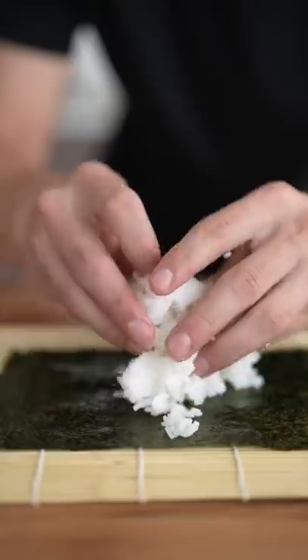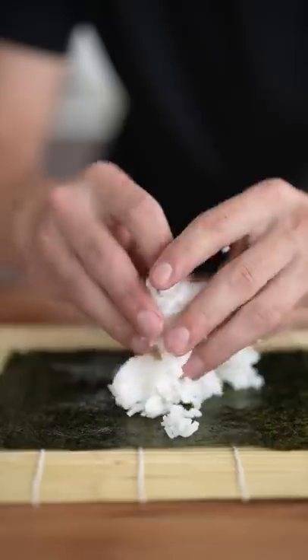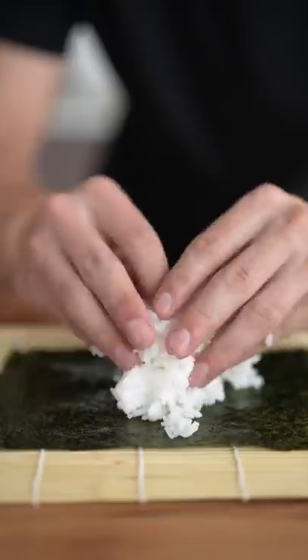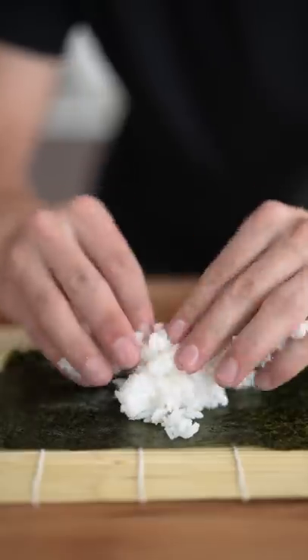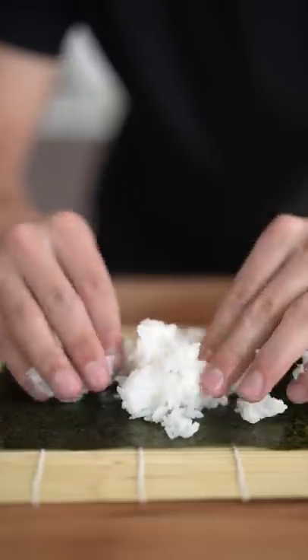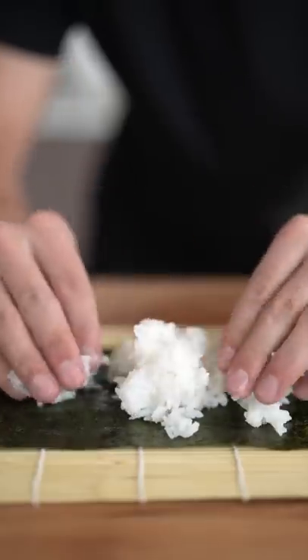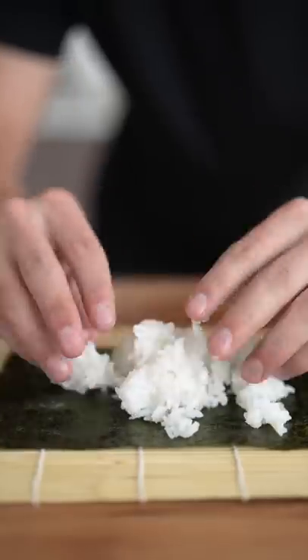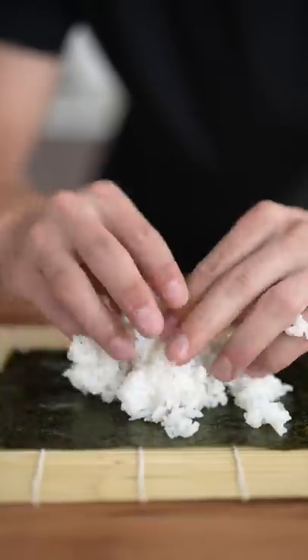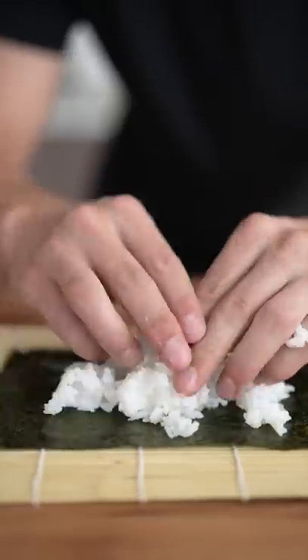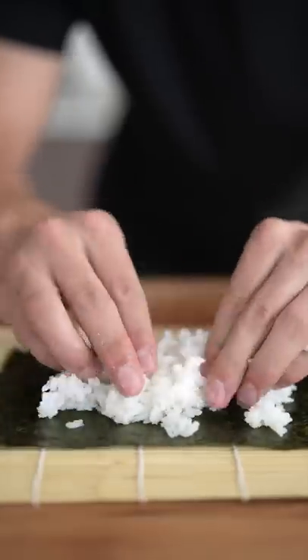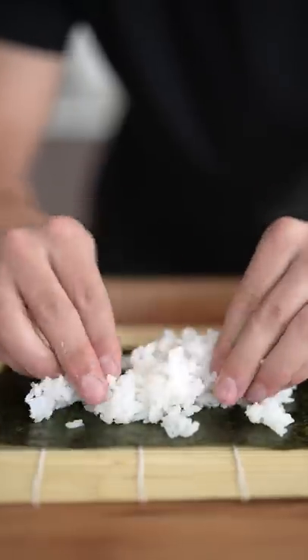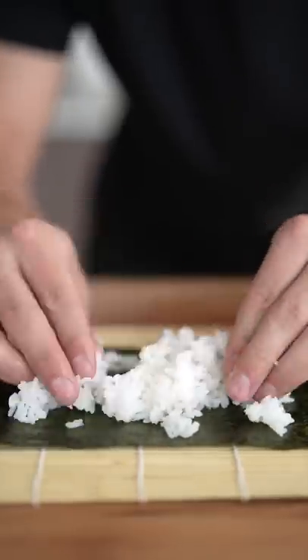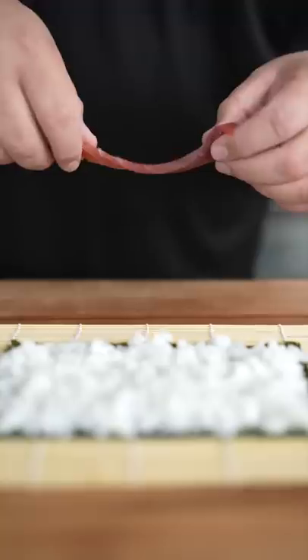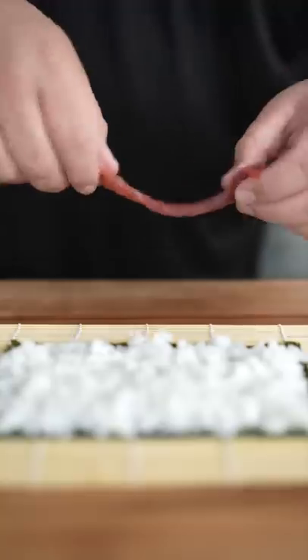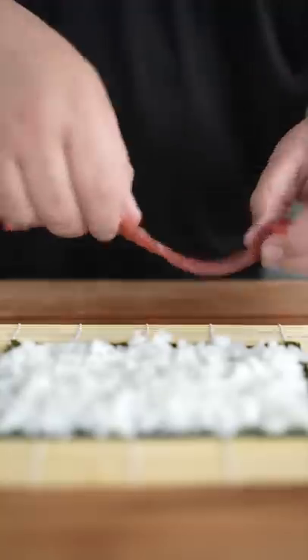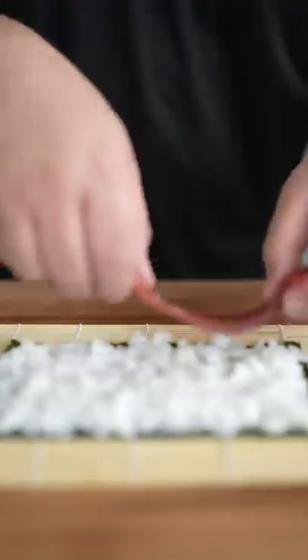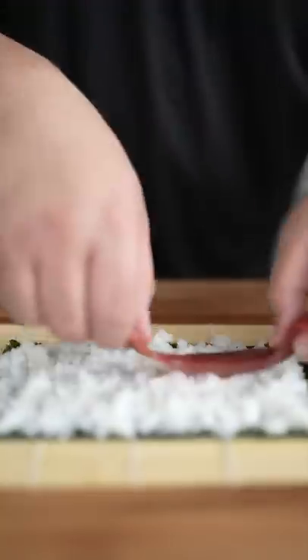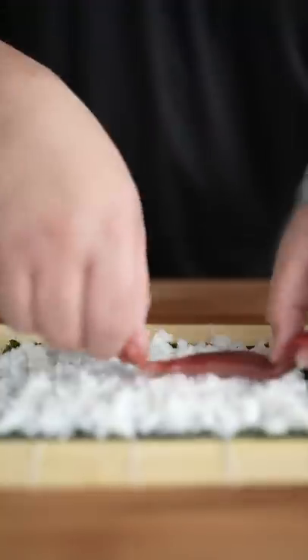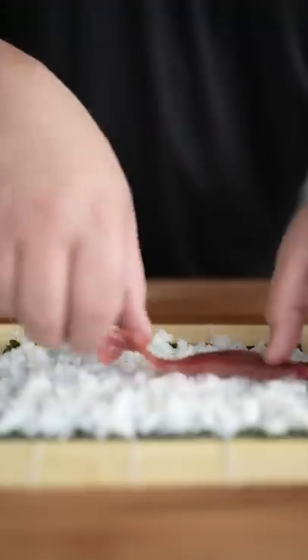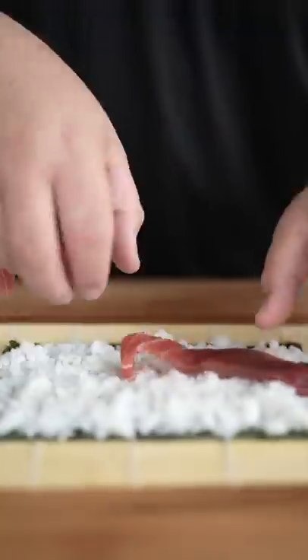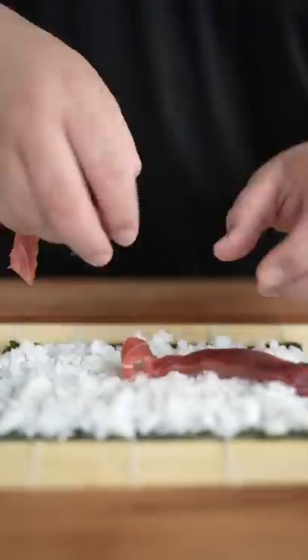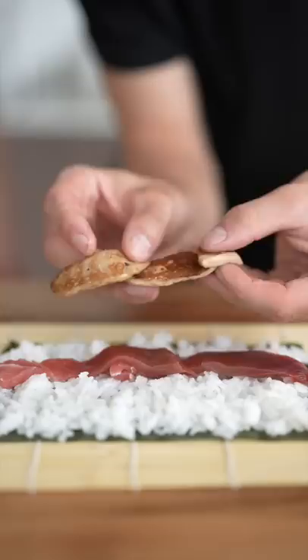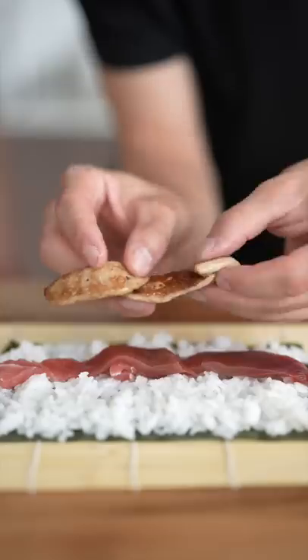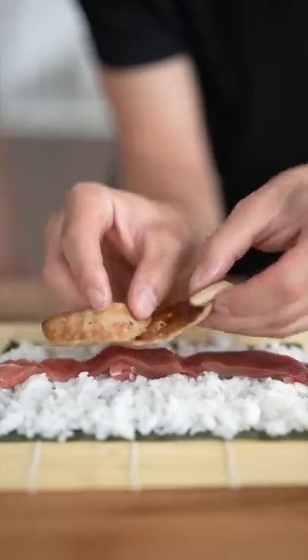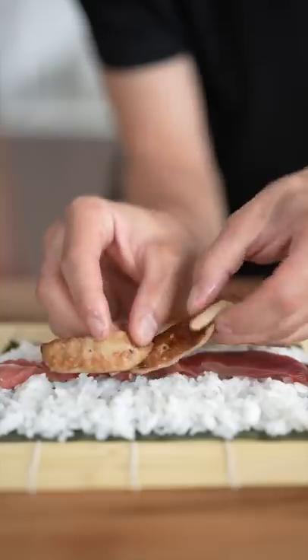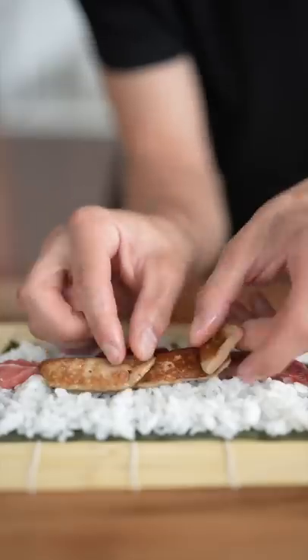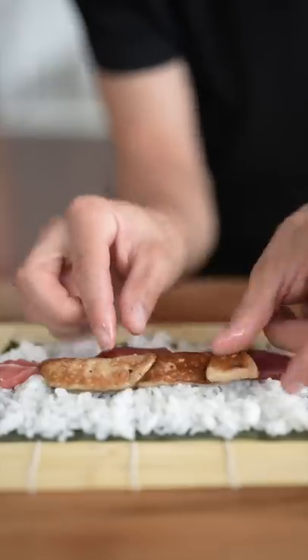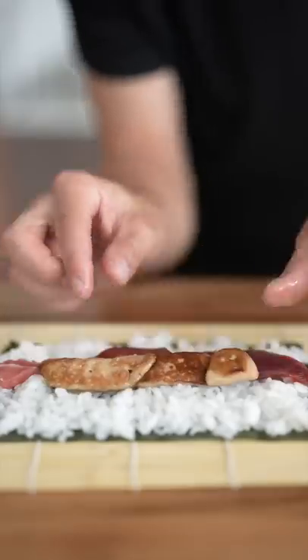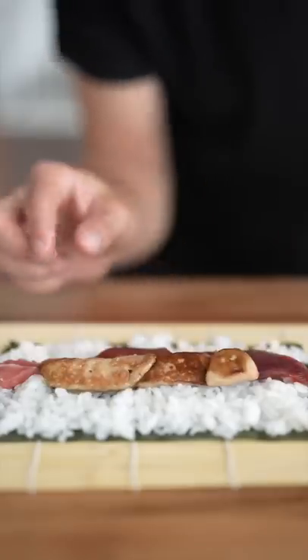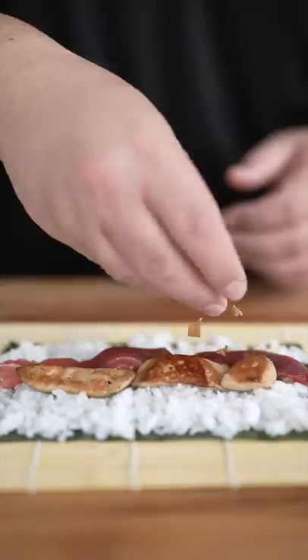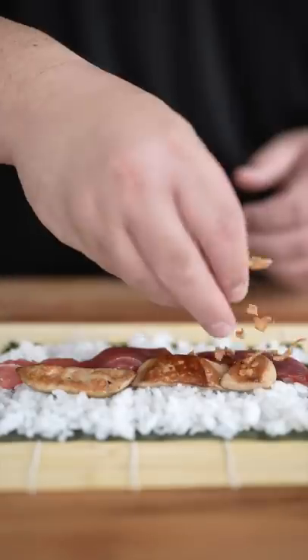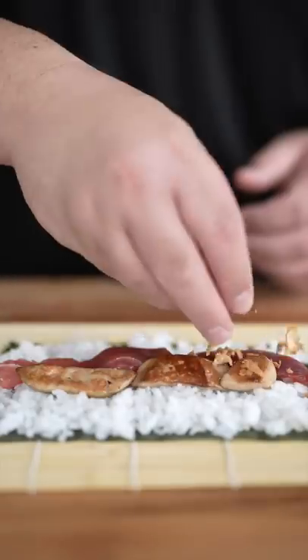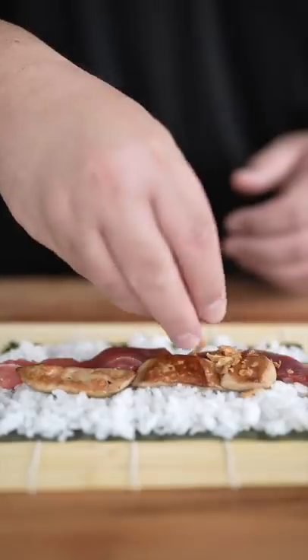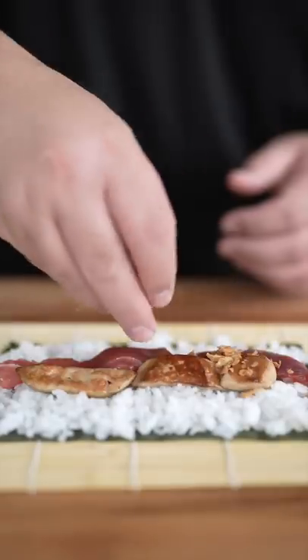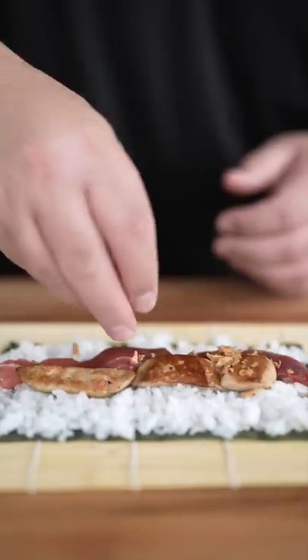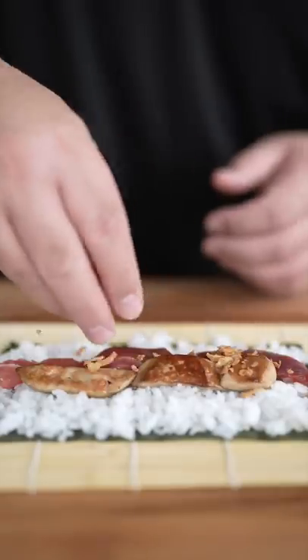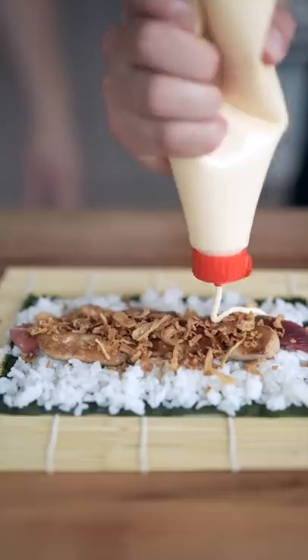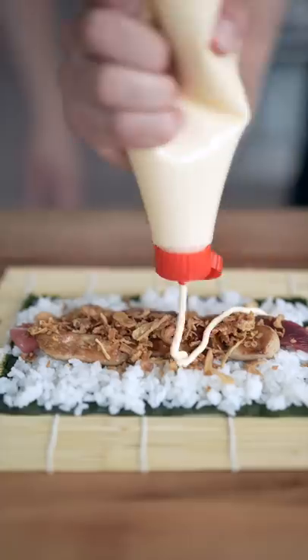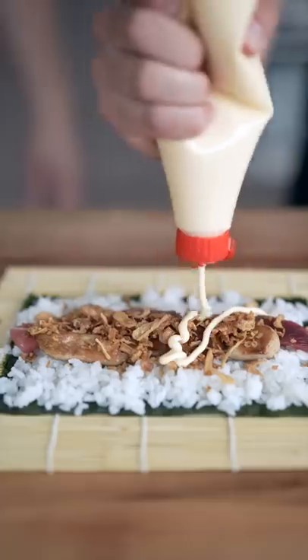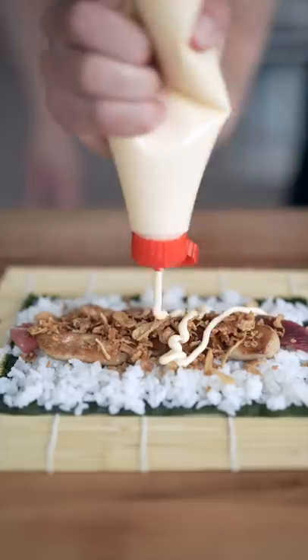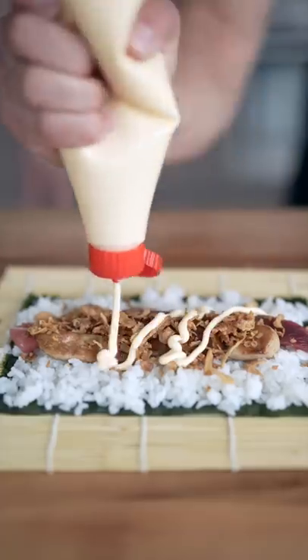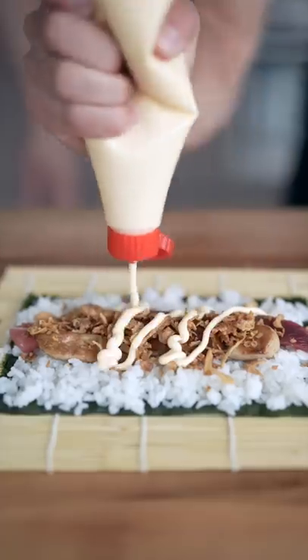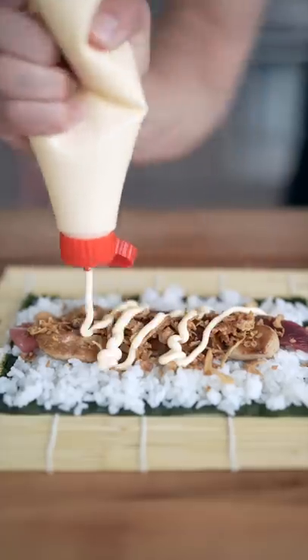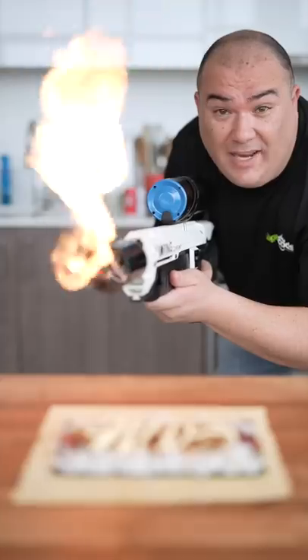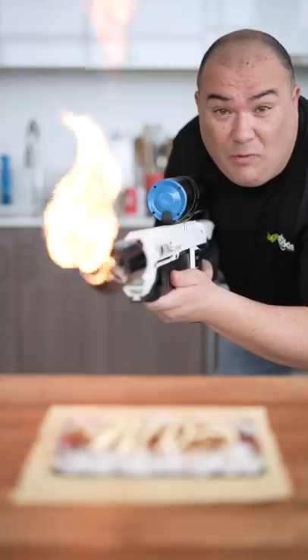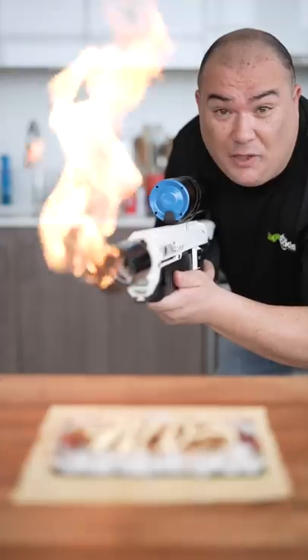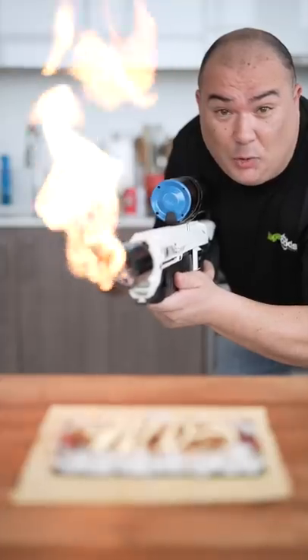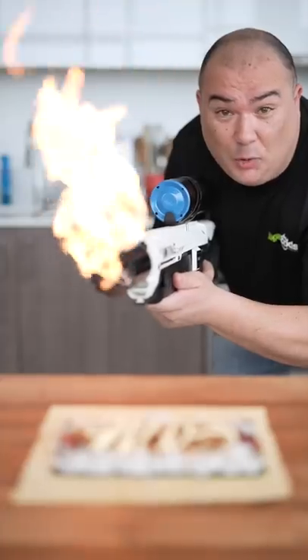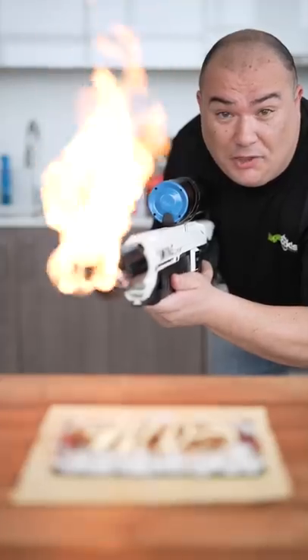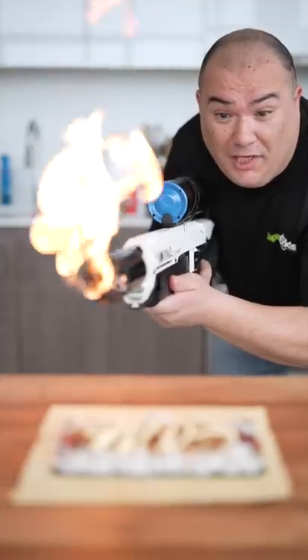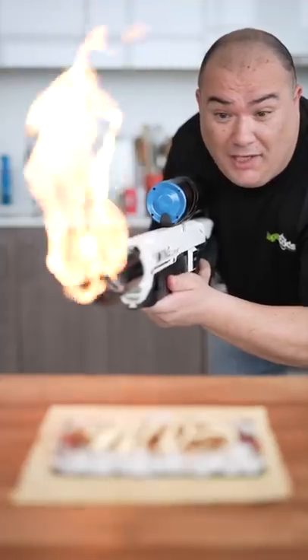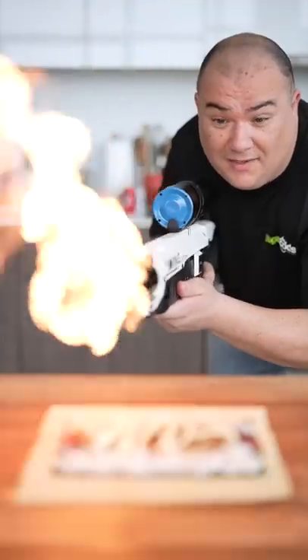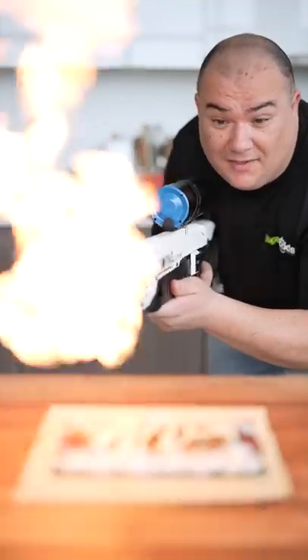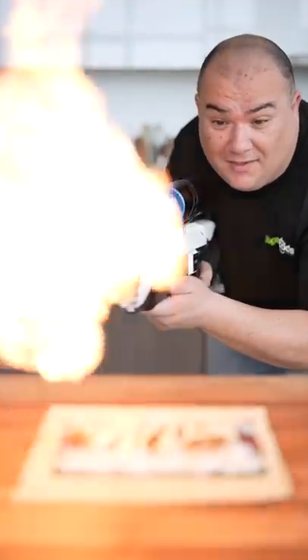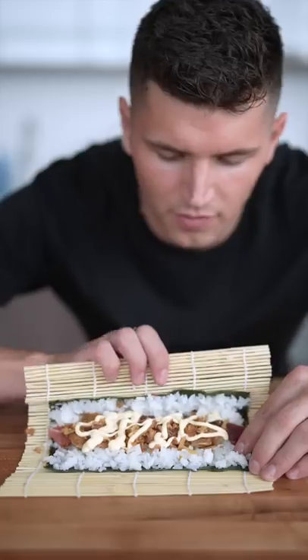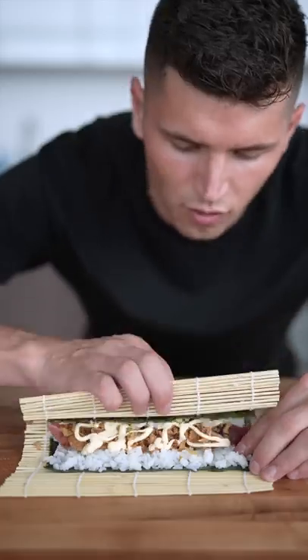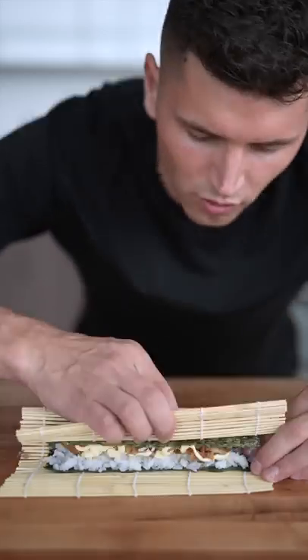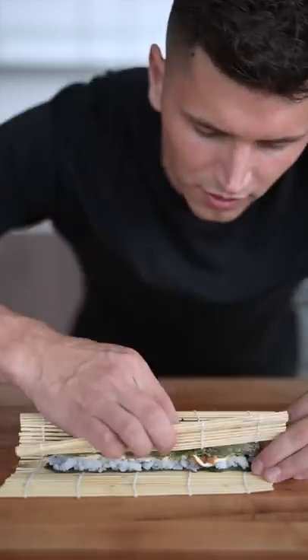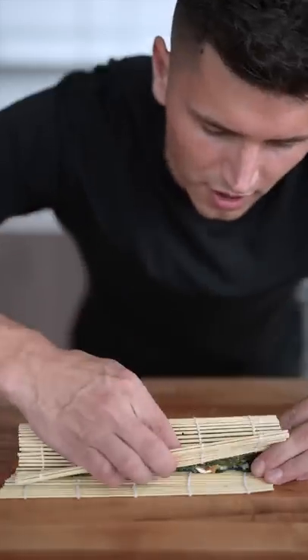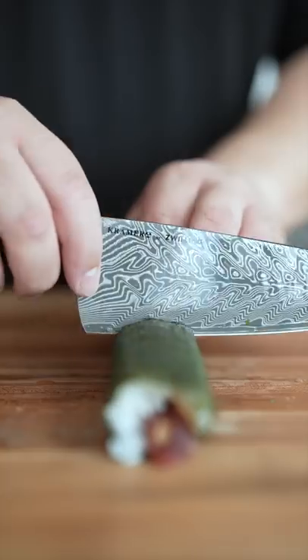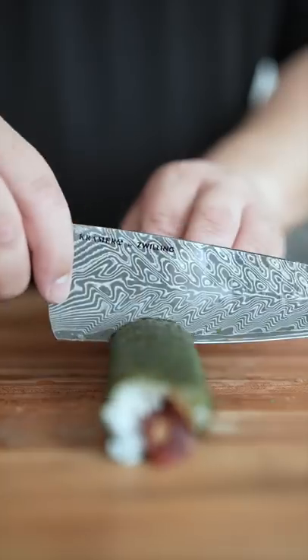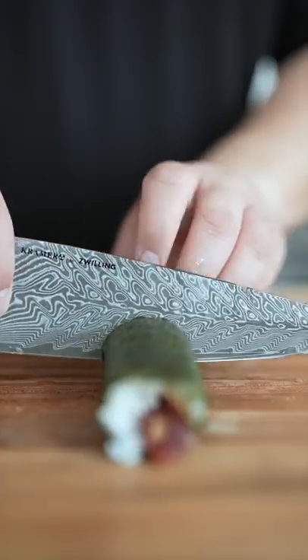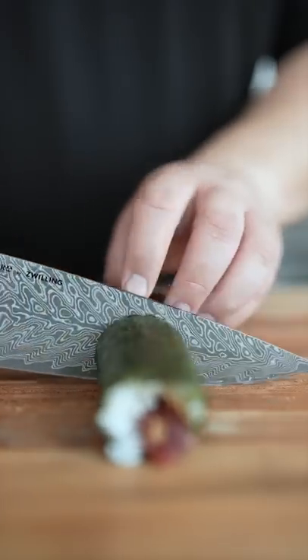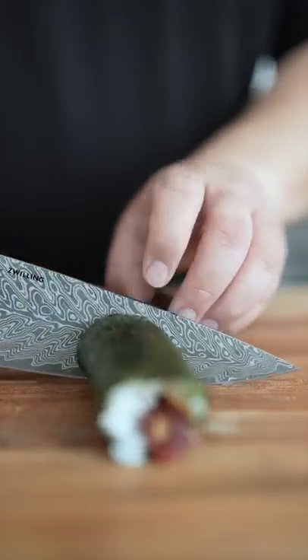Now we'll start with our sushi rice, then we place the tuna. Now some foie gras, crispy onions, now some mayo. Then we torch it, then roll it up and slice it up.